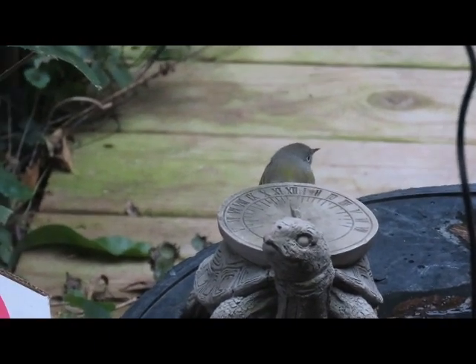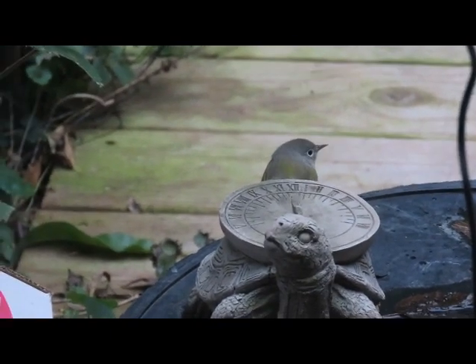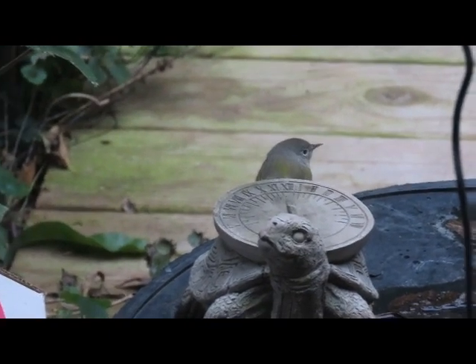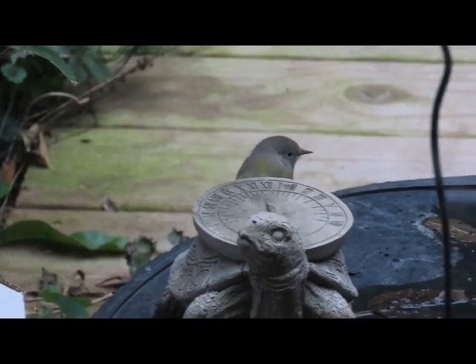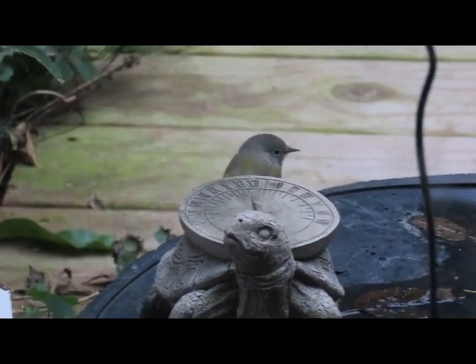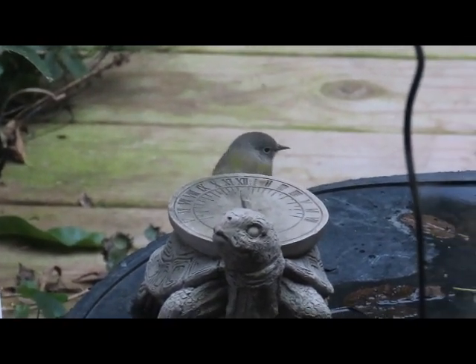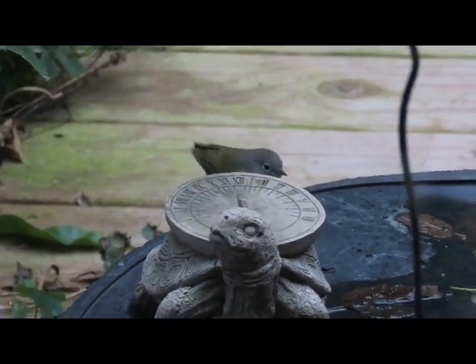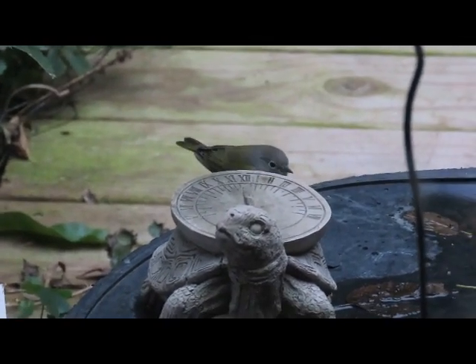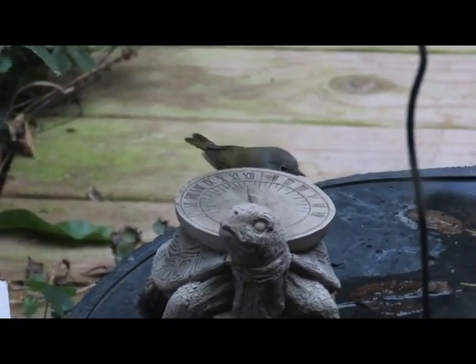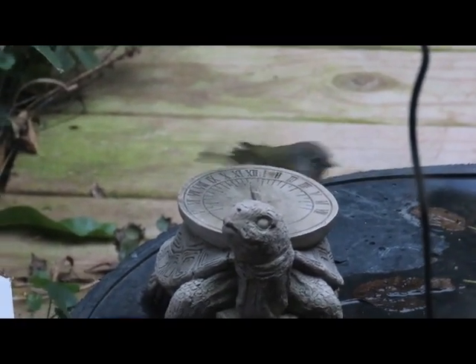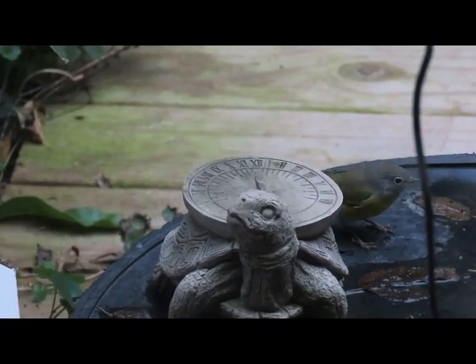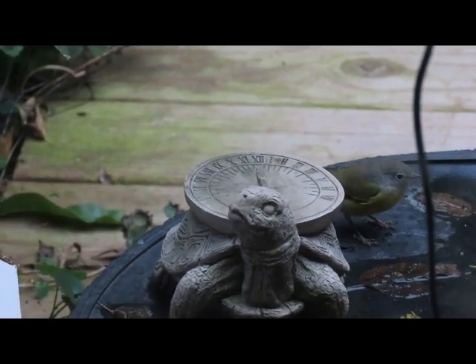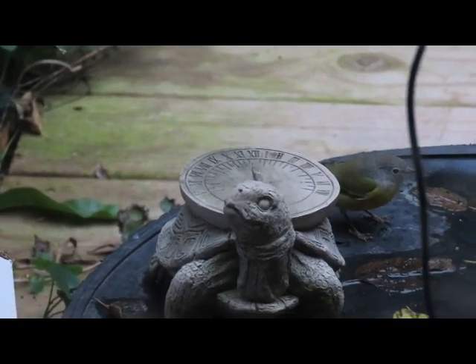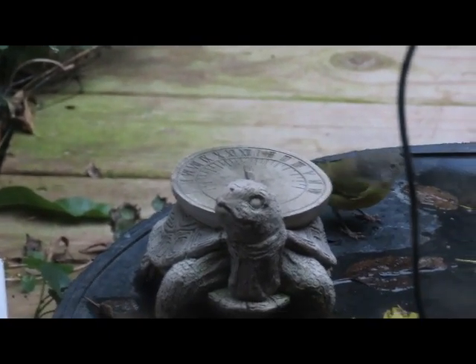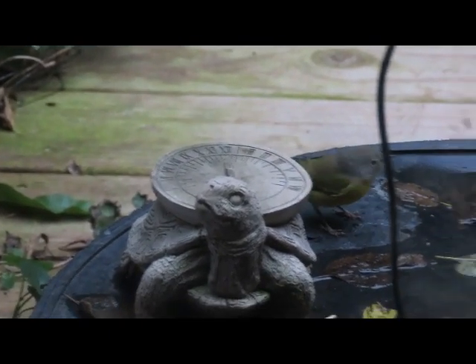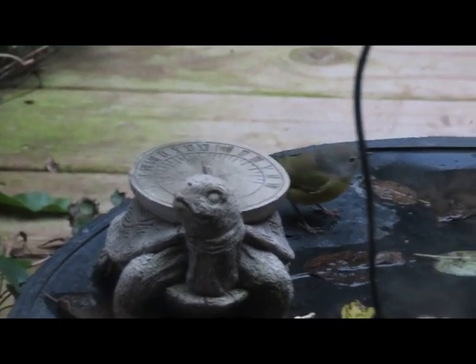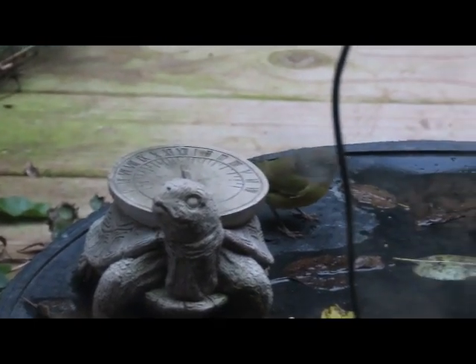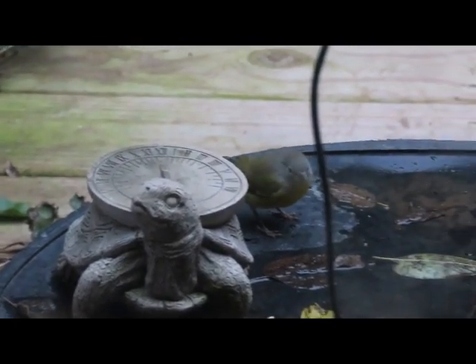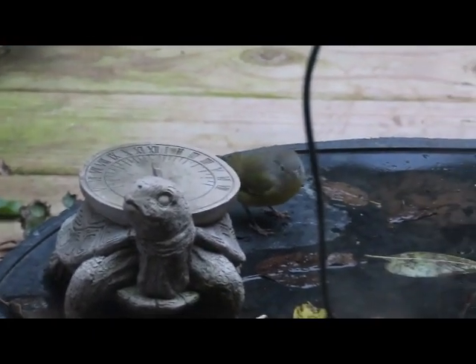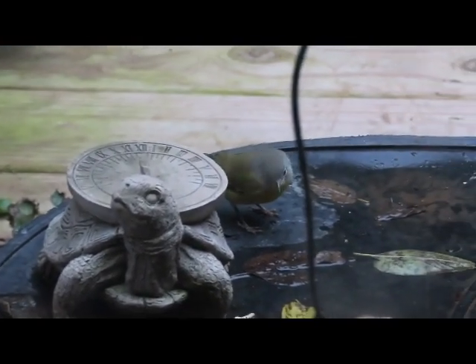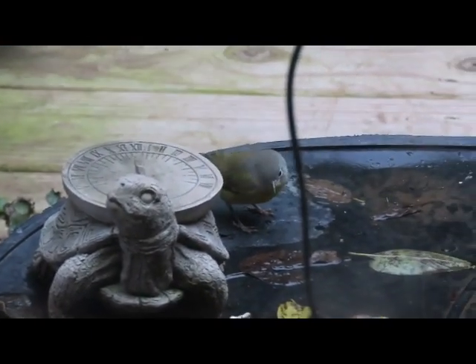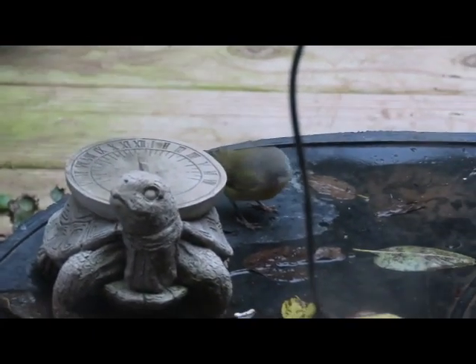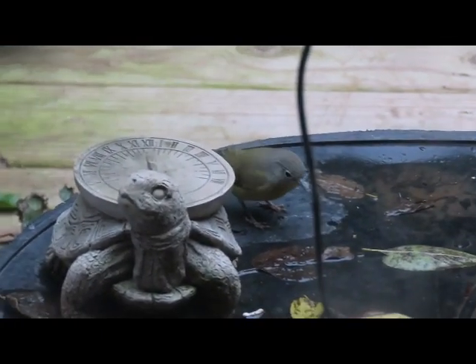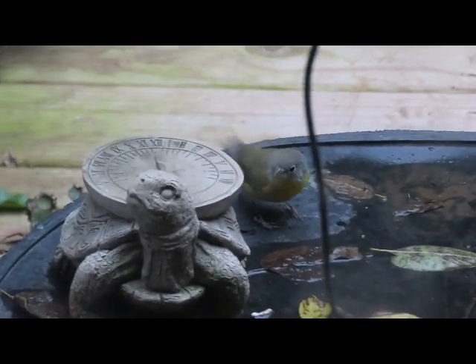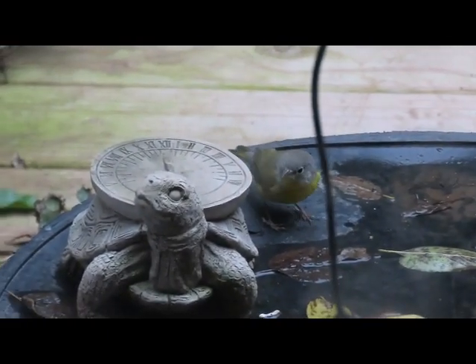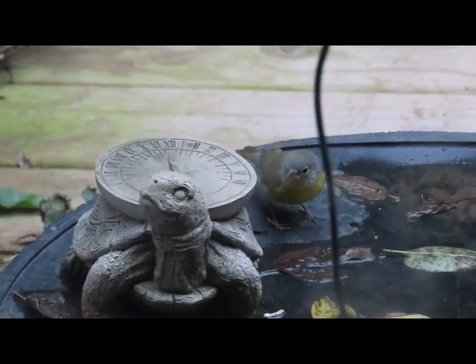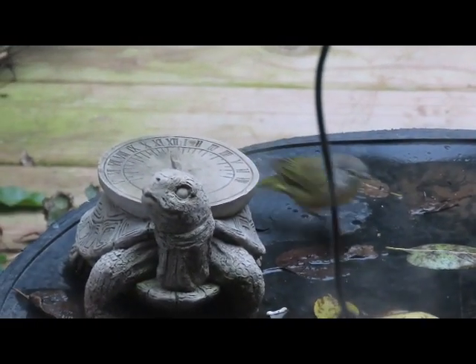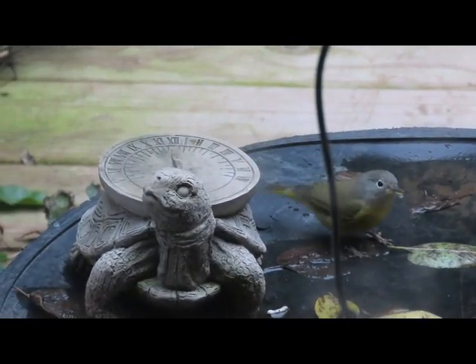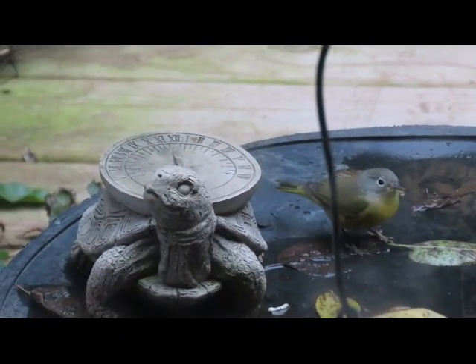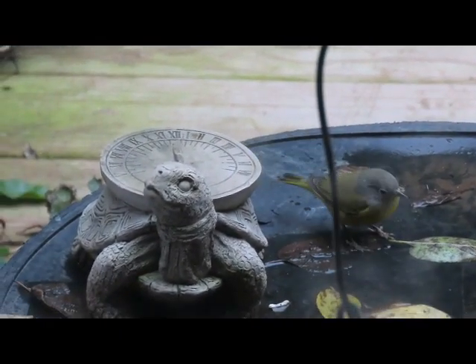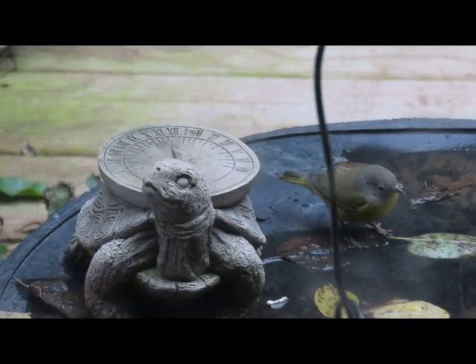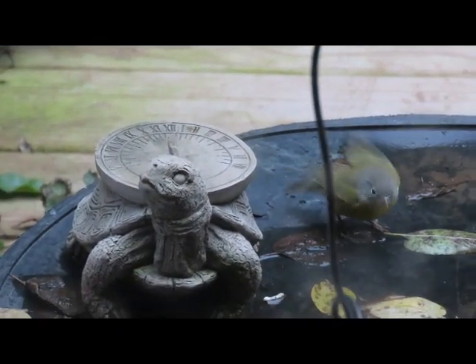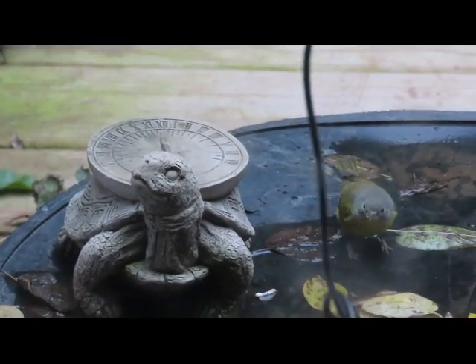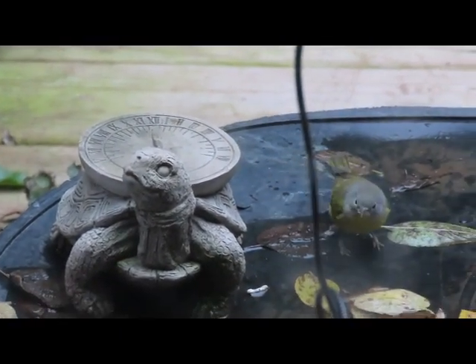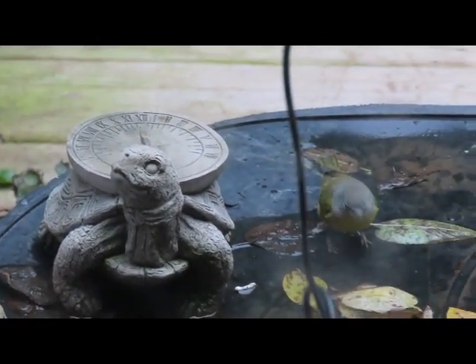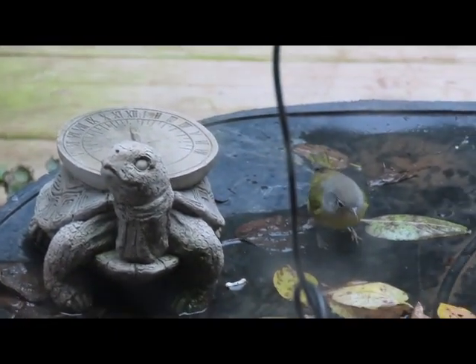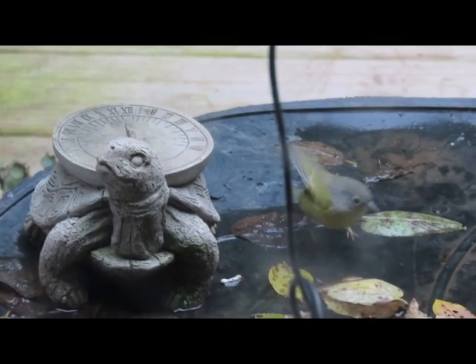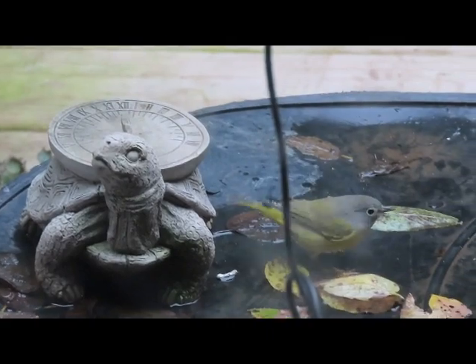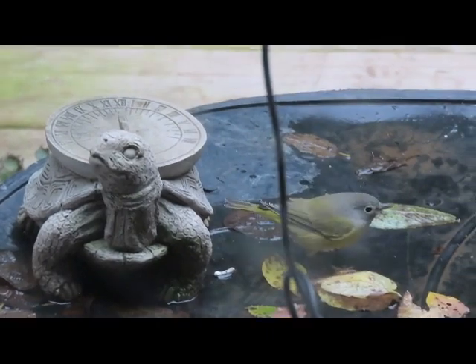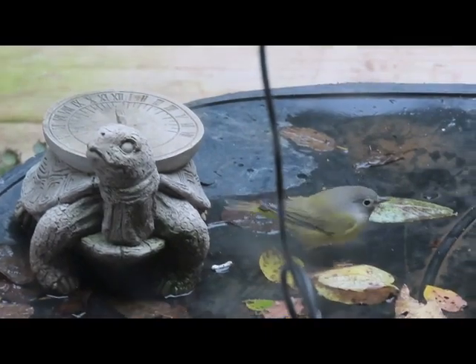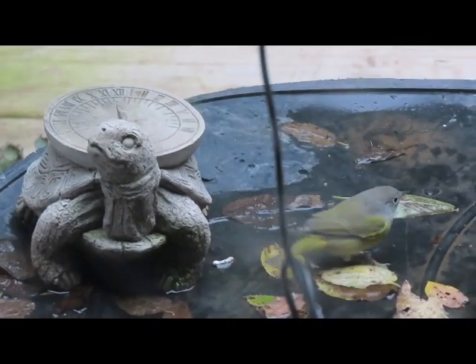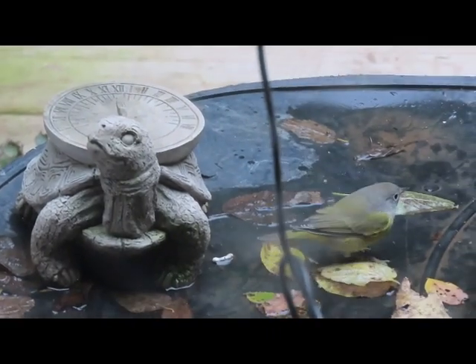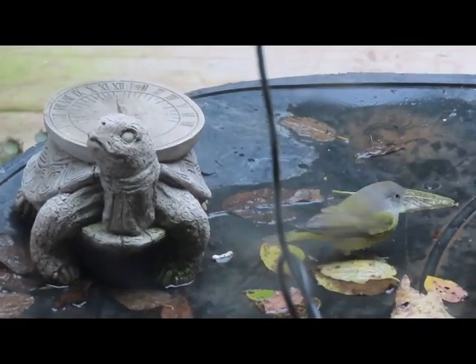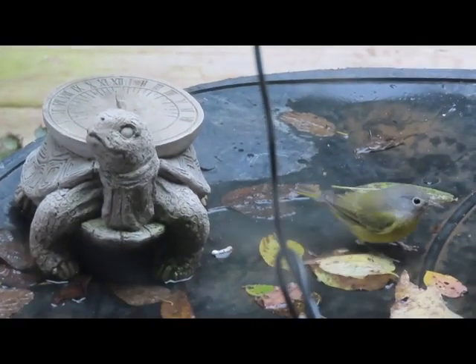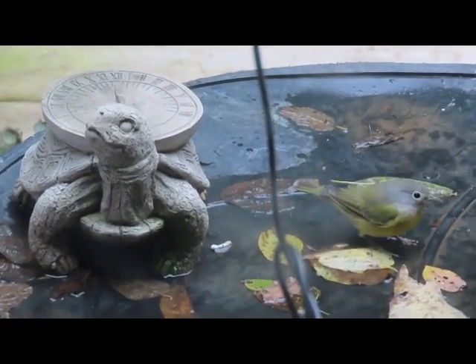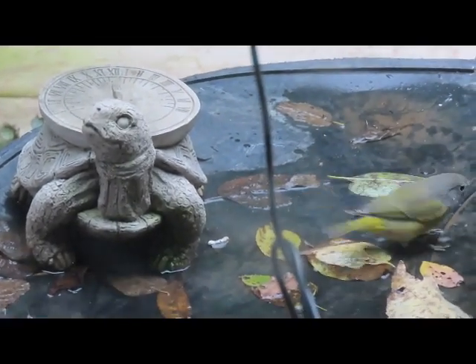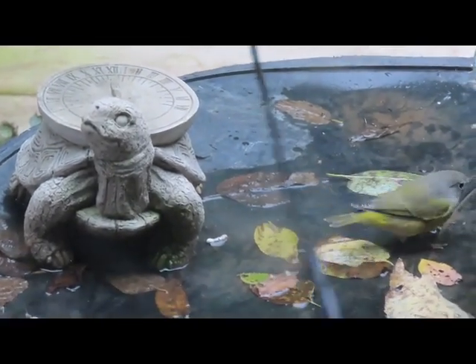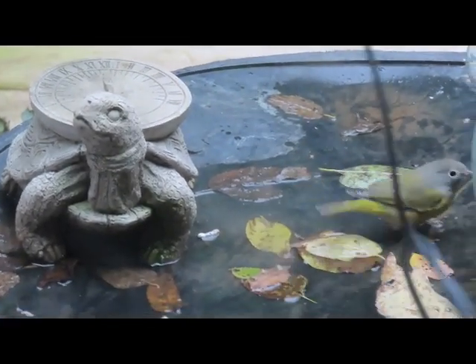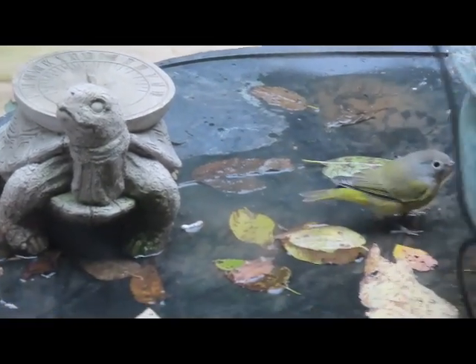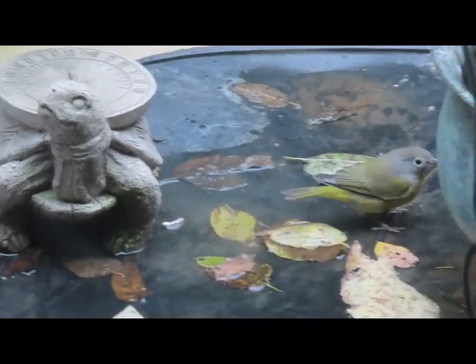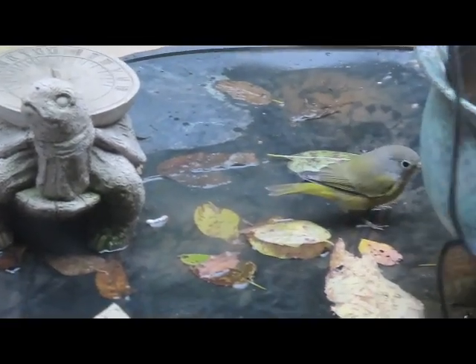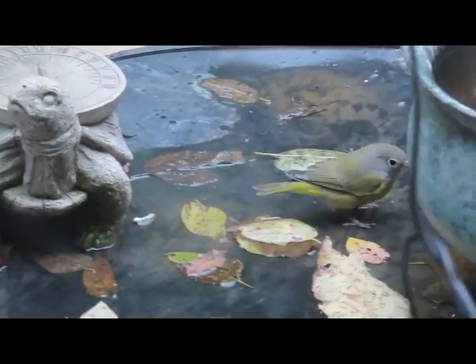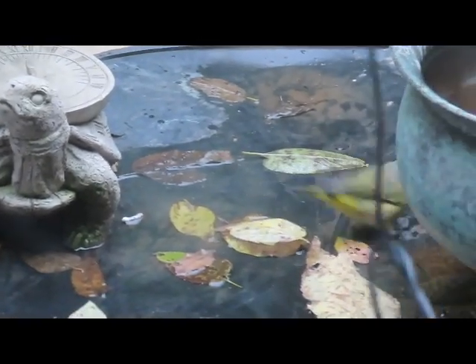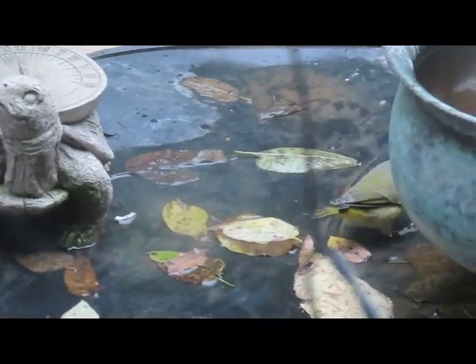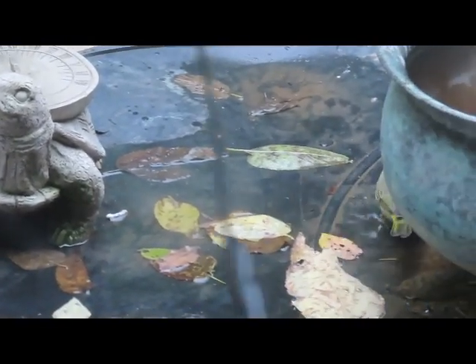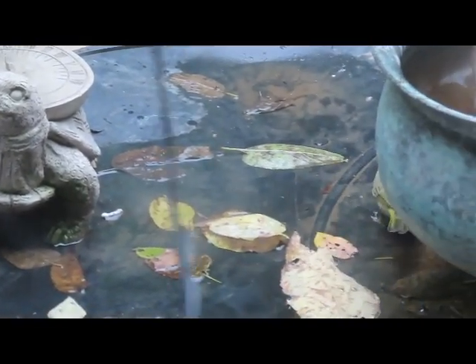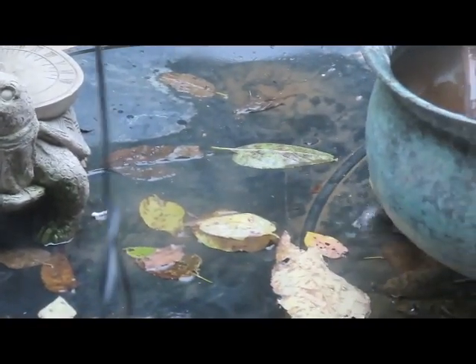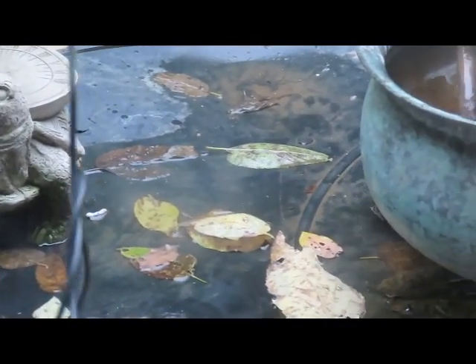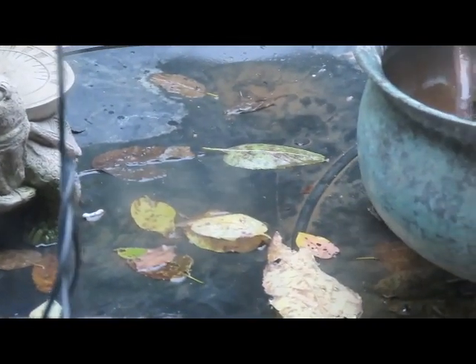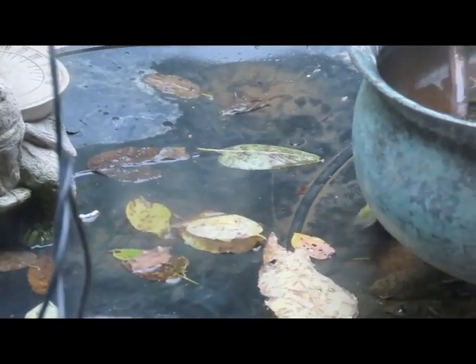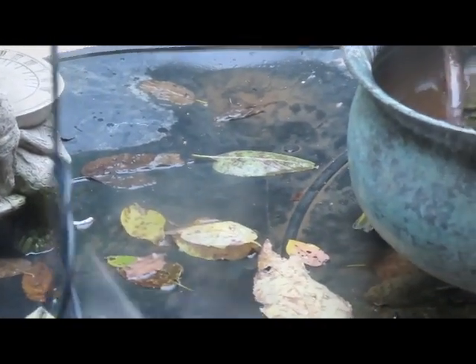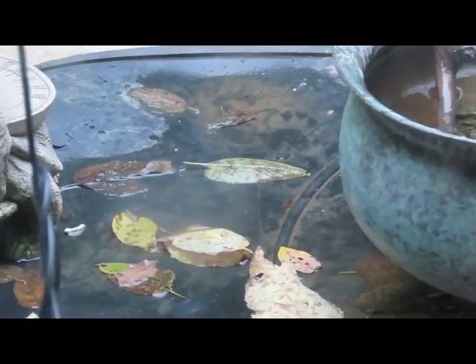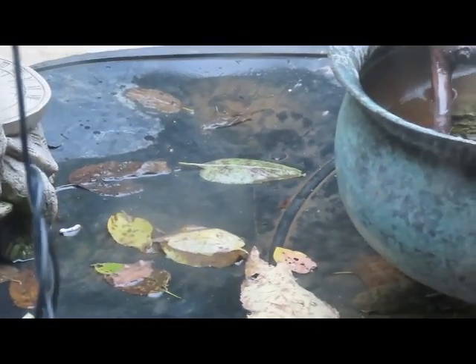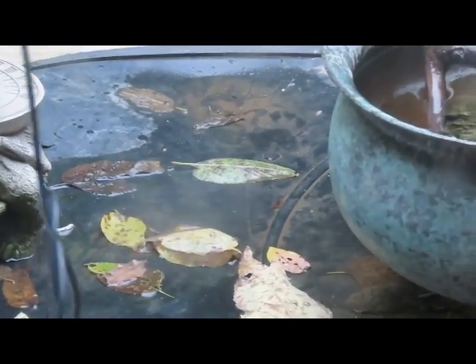Oh, look at this one! Isn't he gorgeous? And truly, folks...